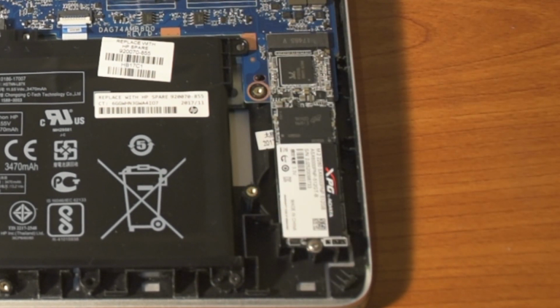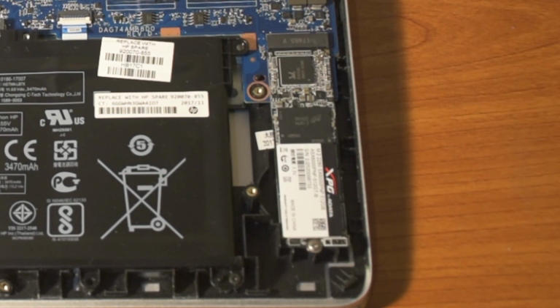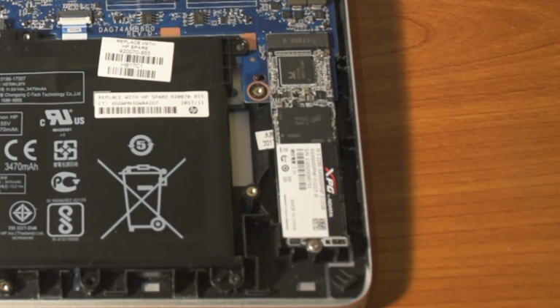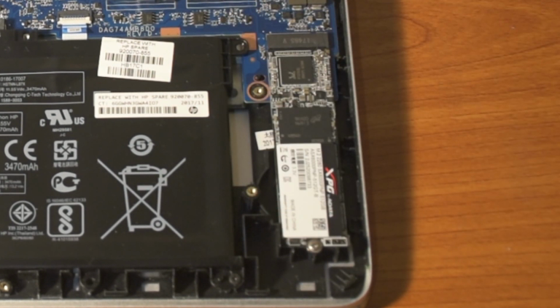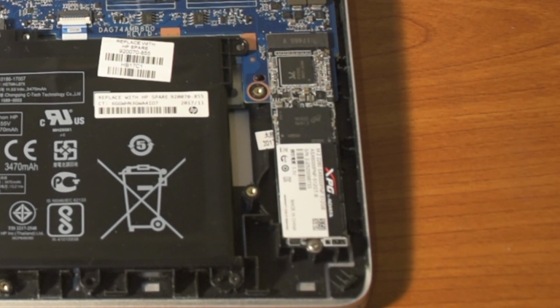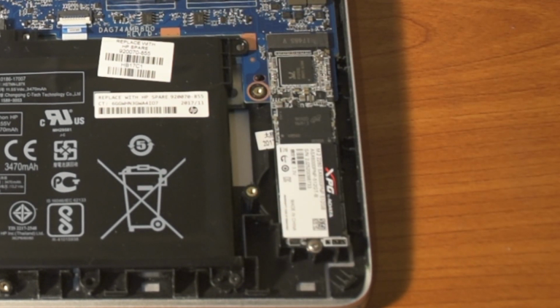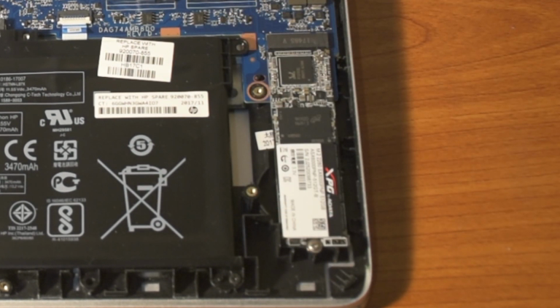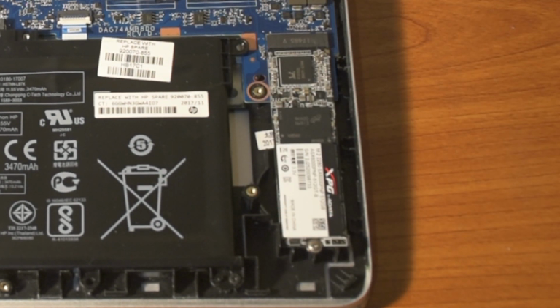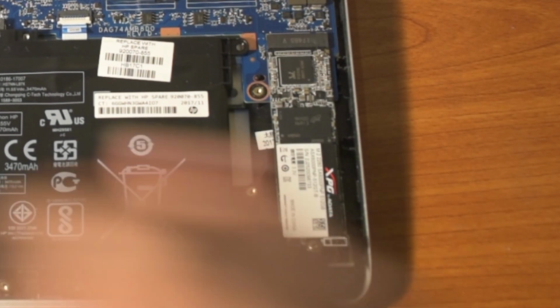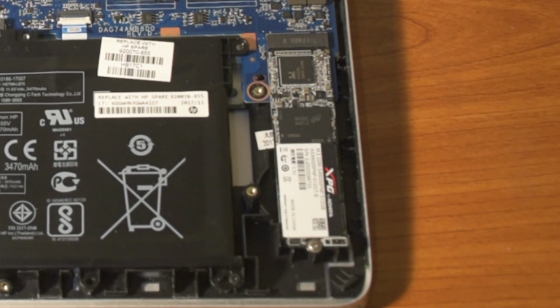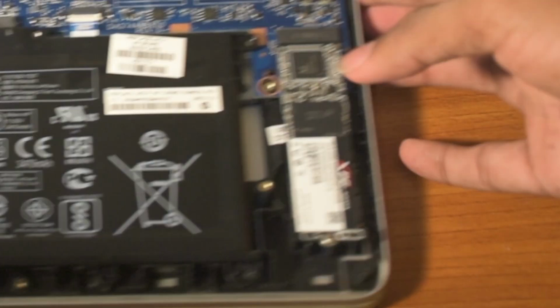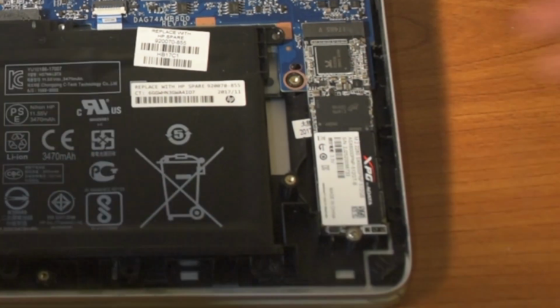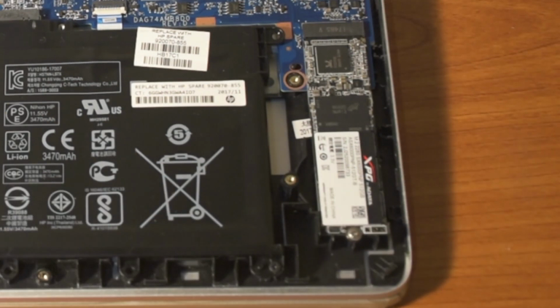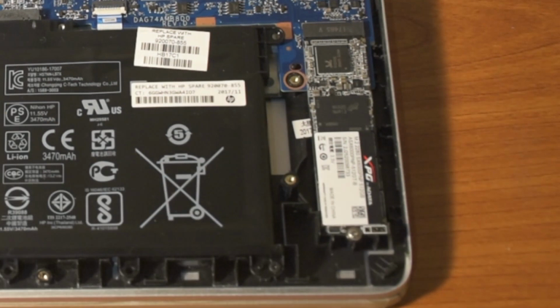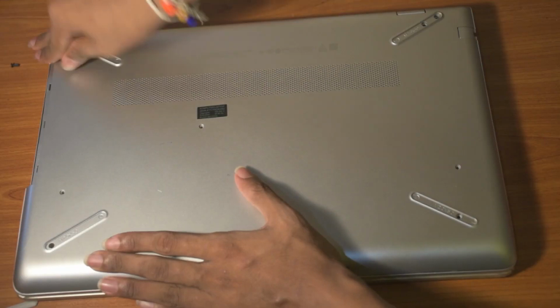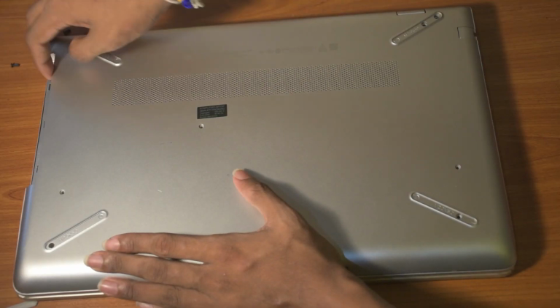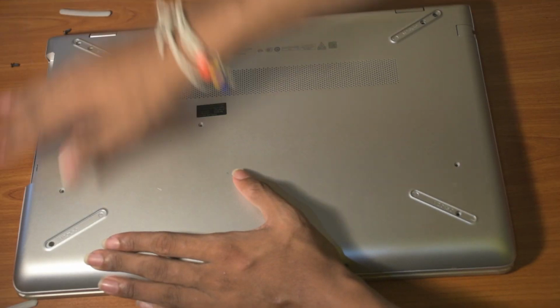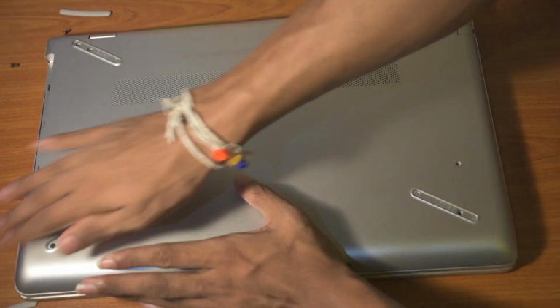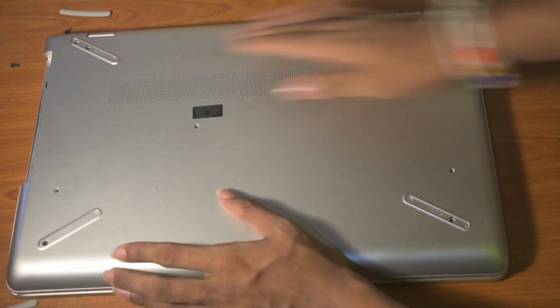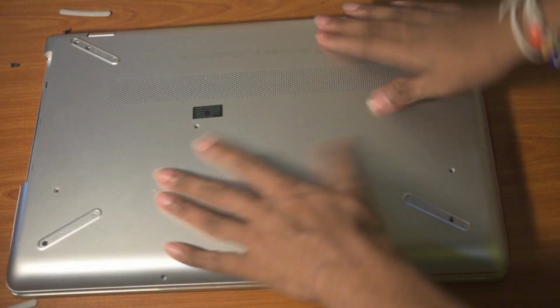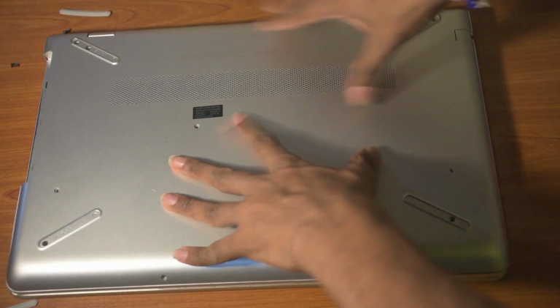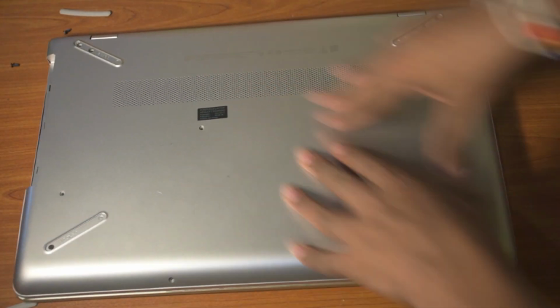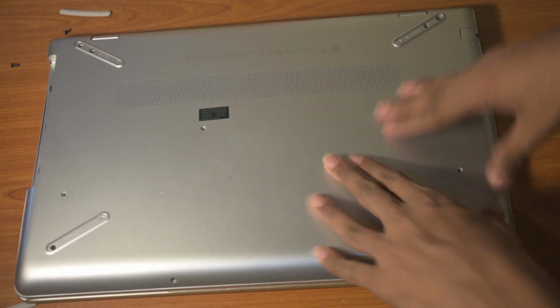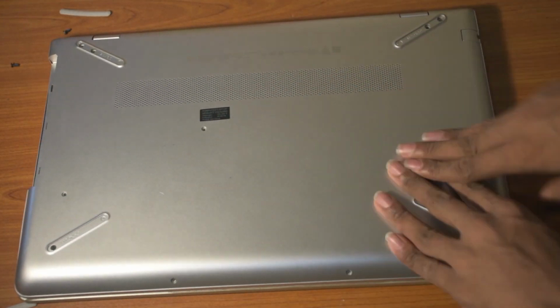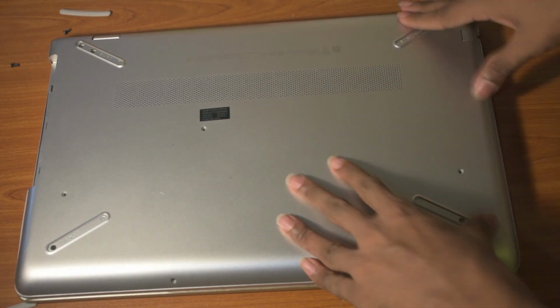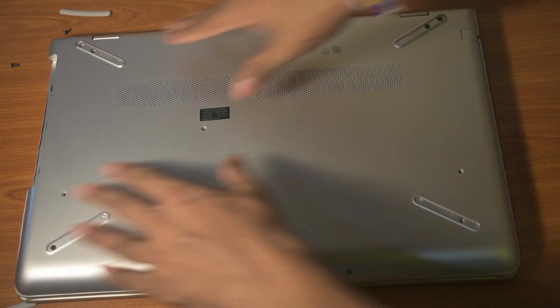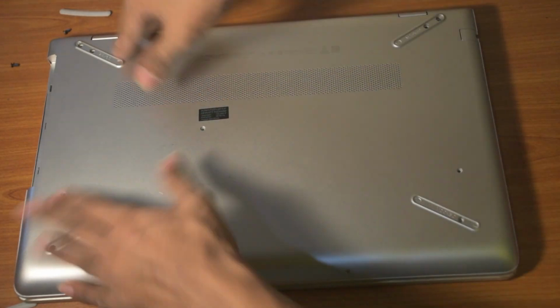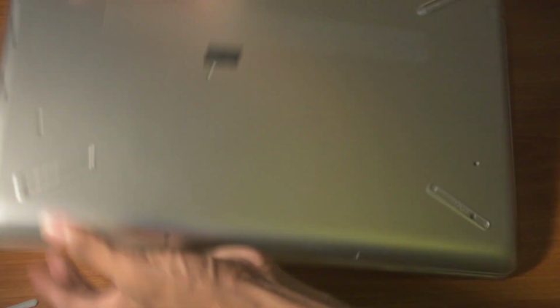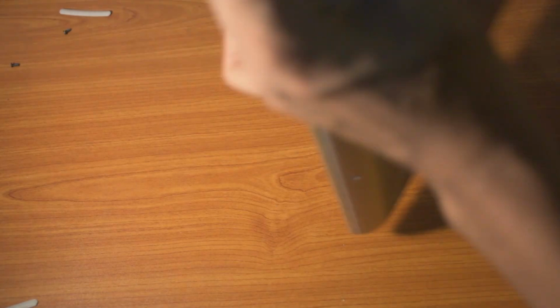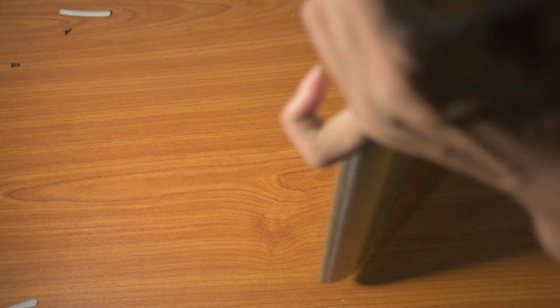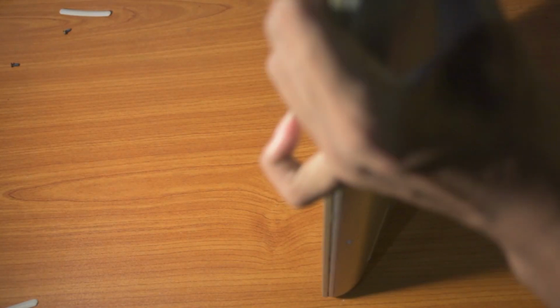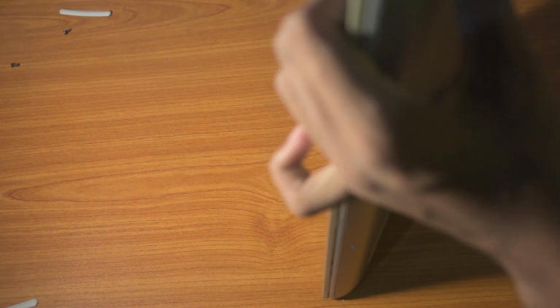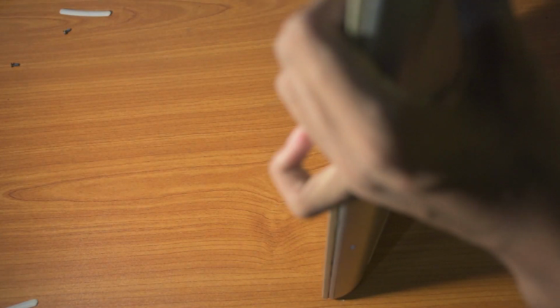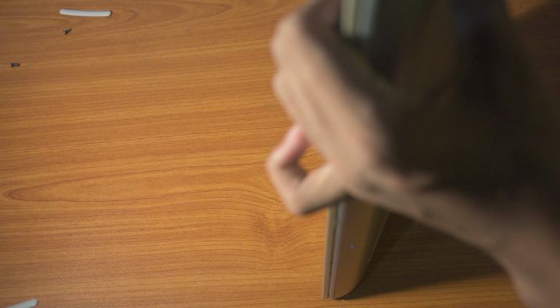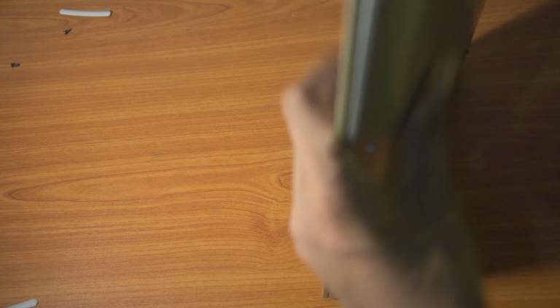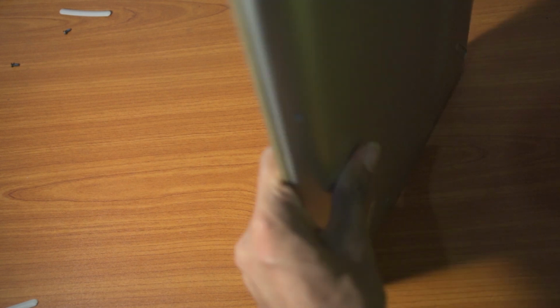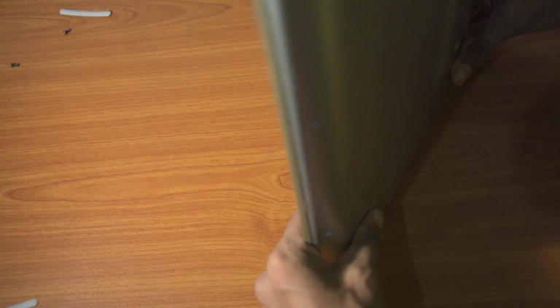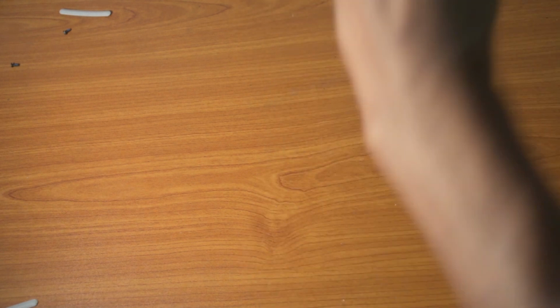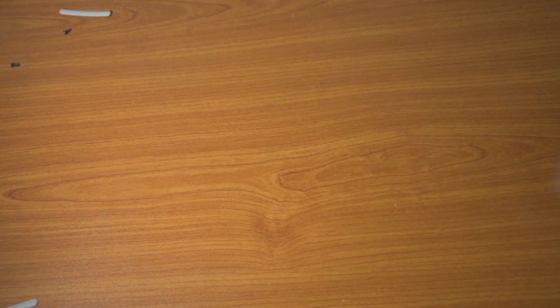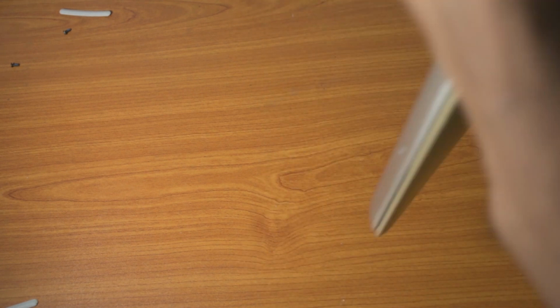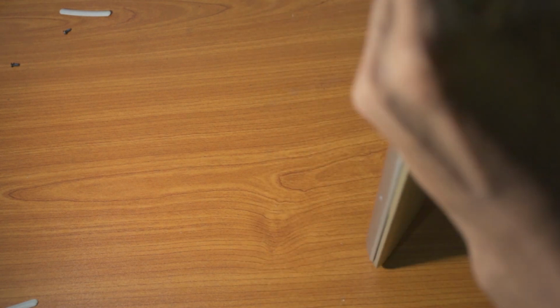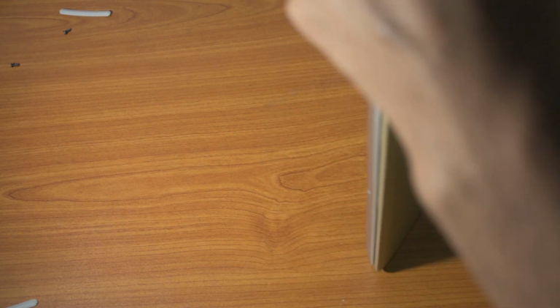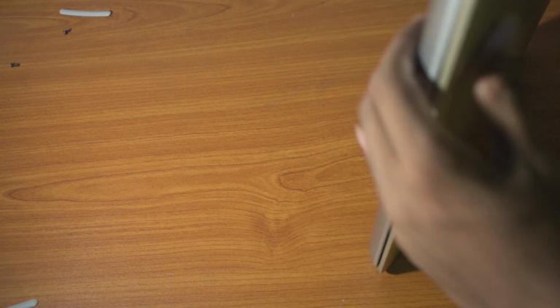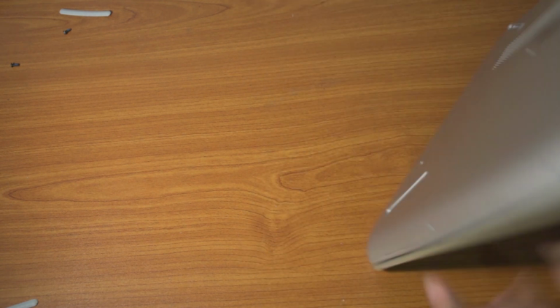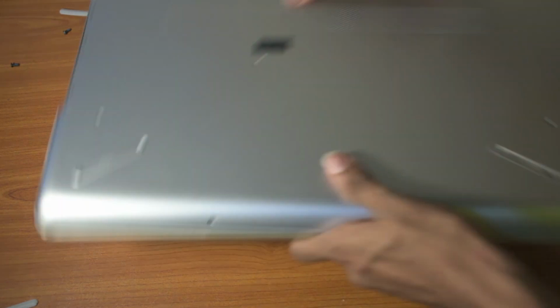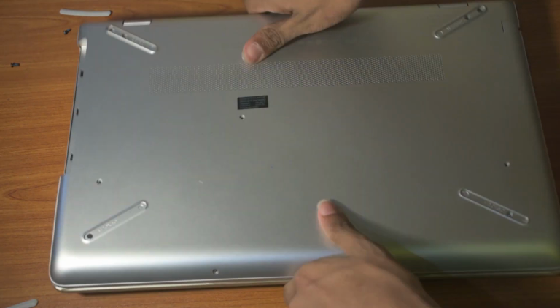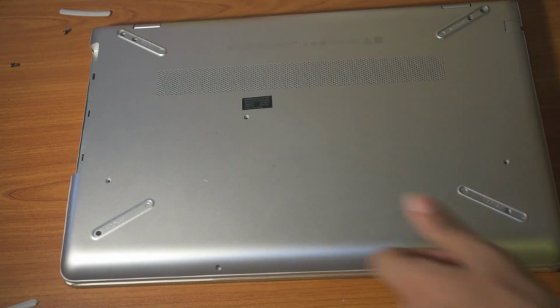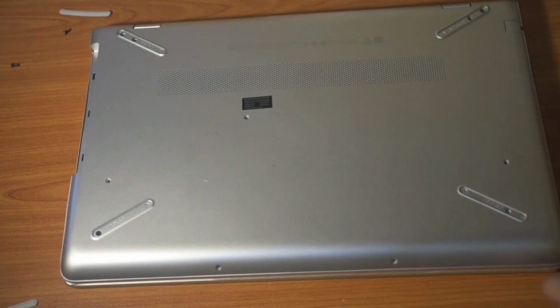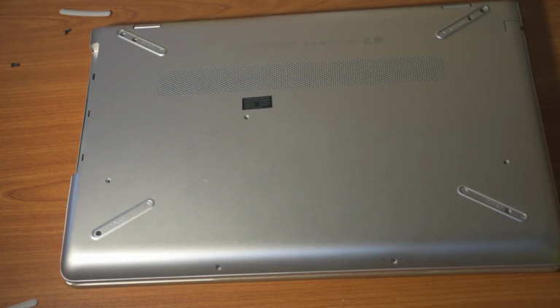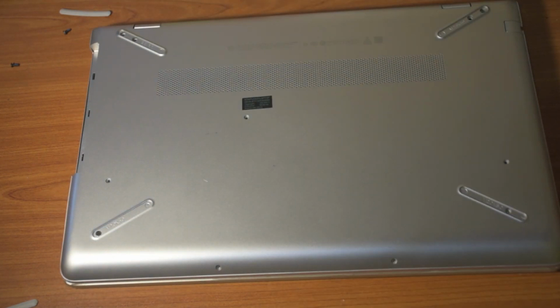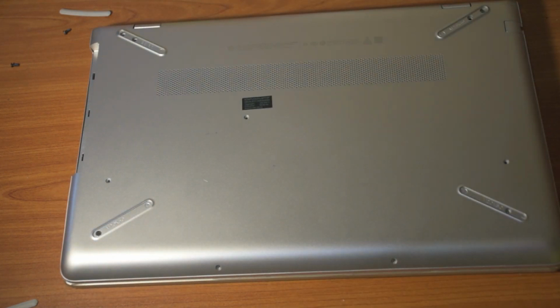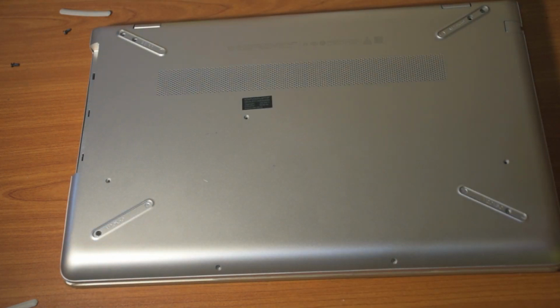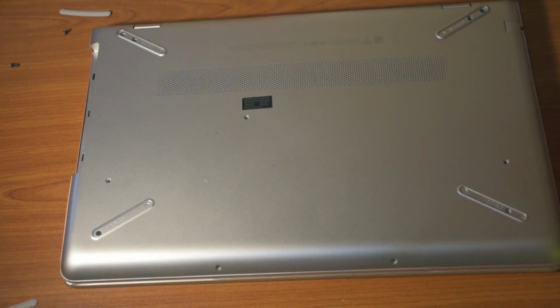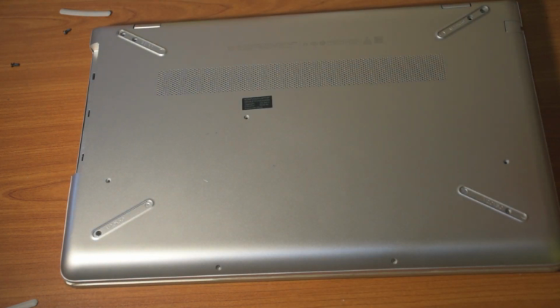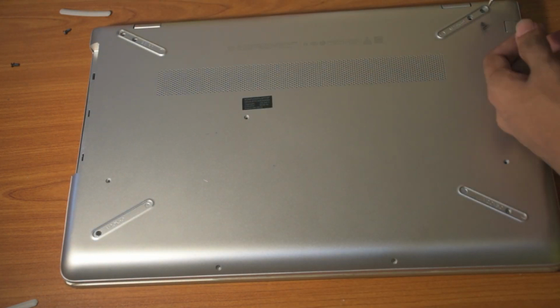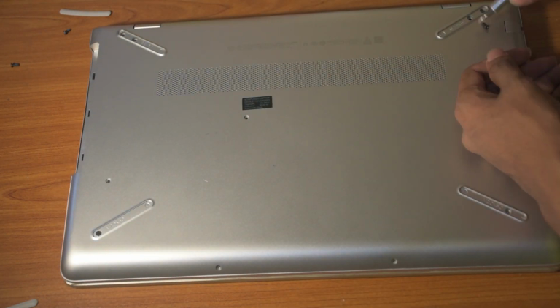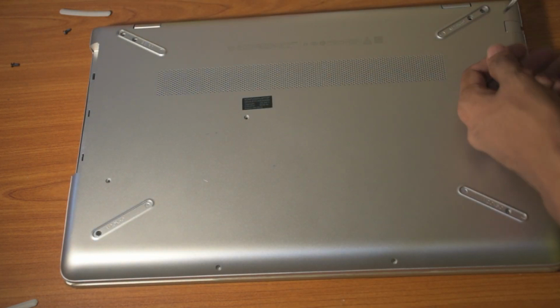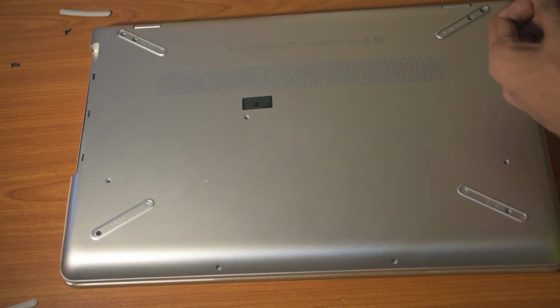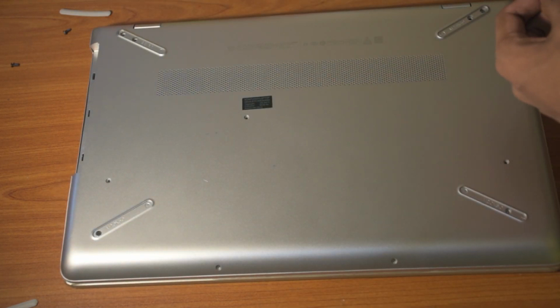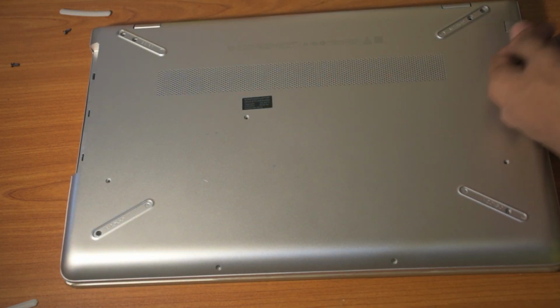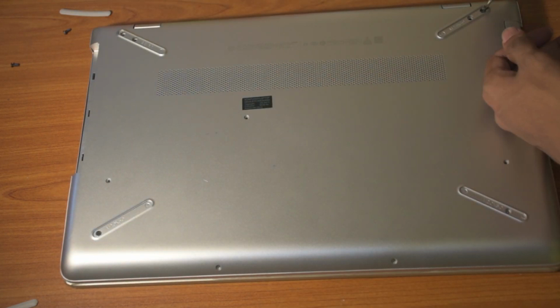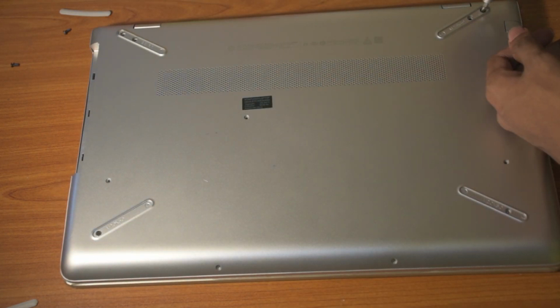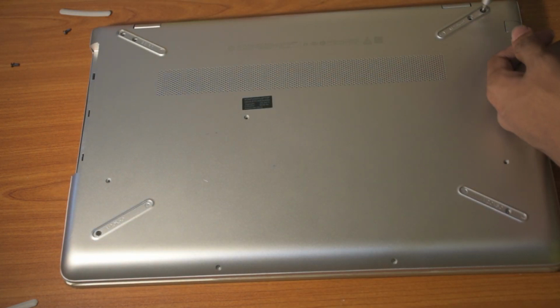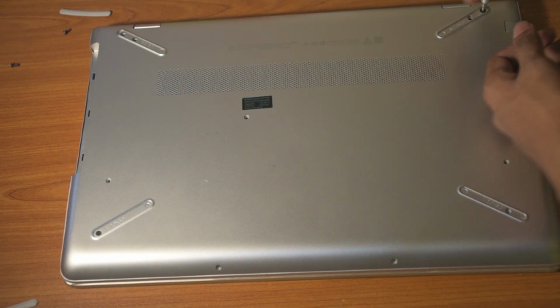After screwing it into your laptop, you can close the lid, put the screws back in, and you are ready to go.